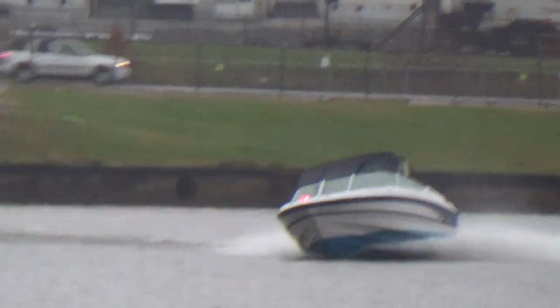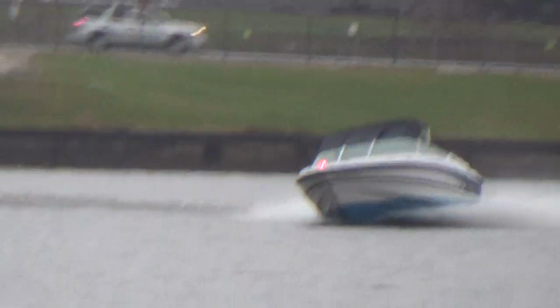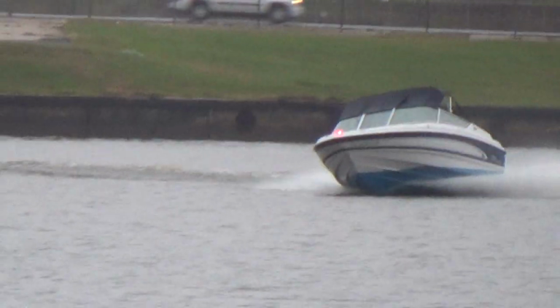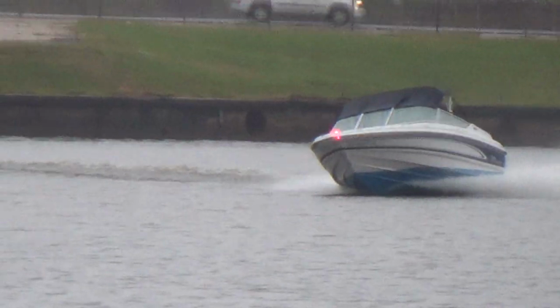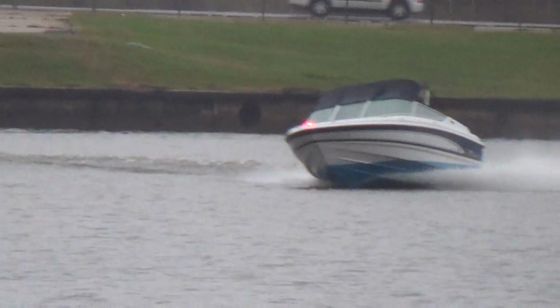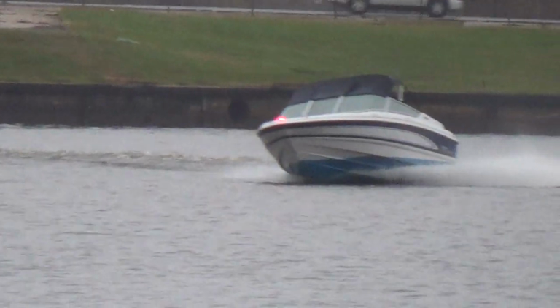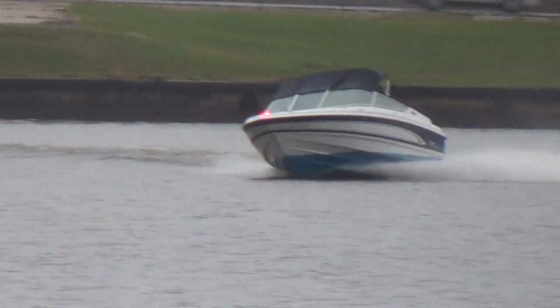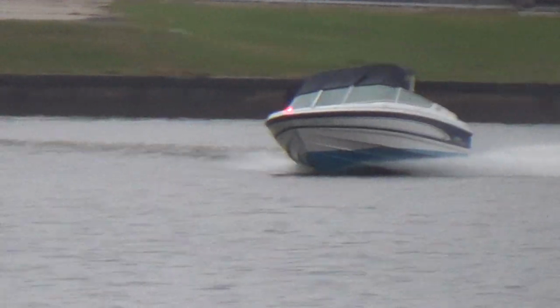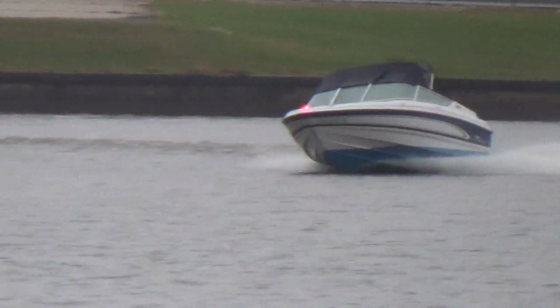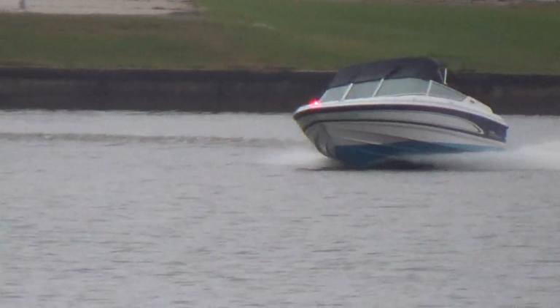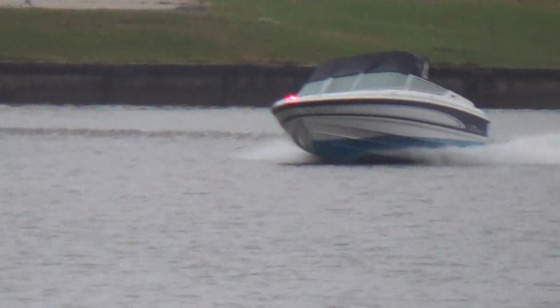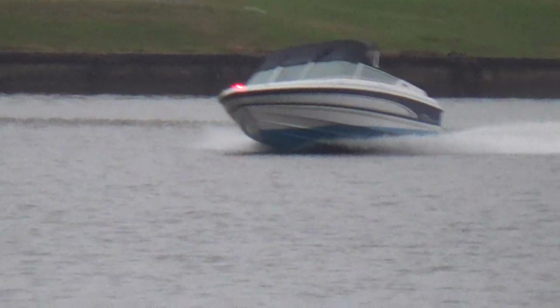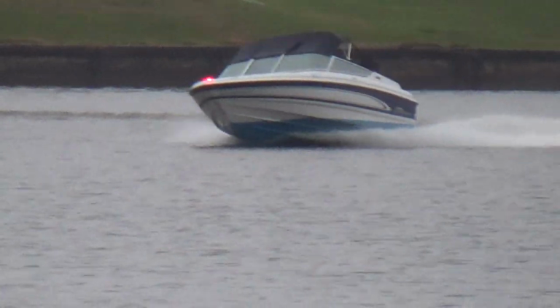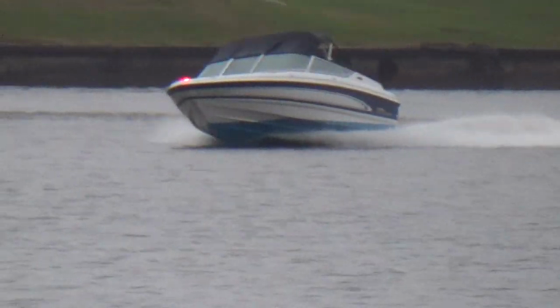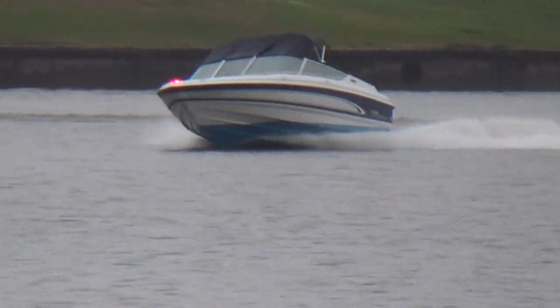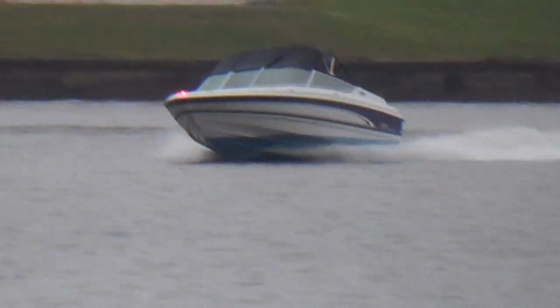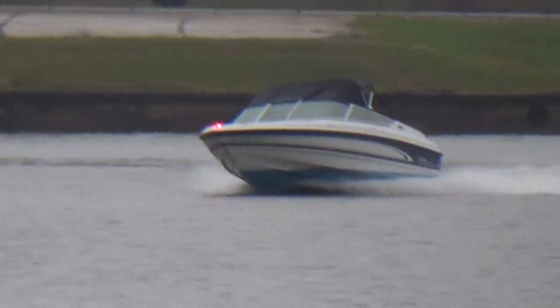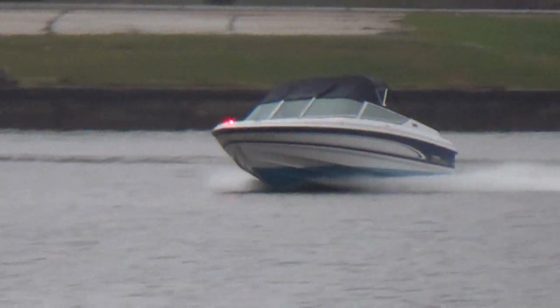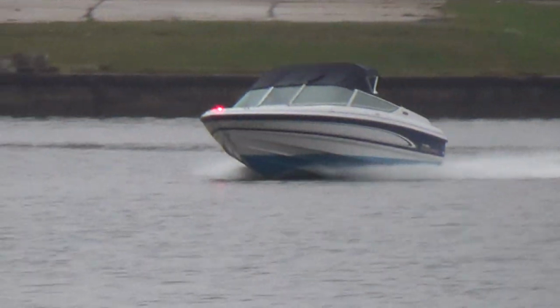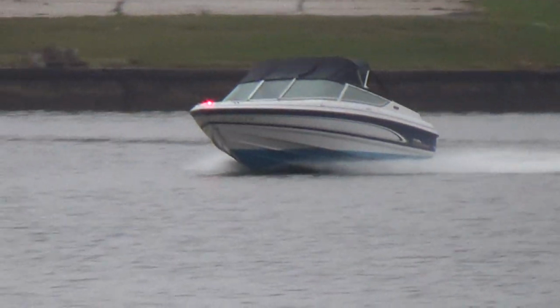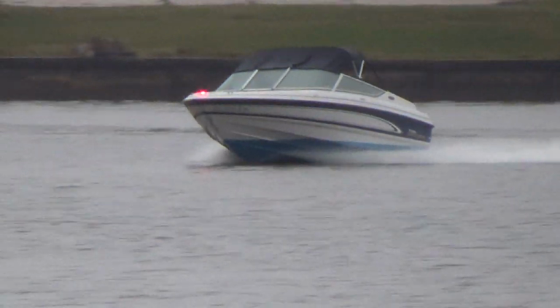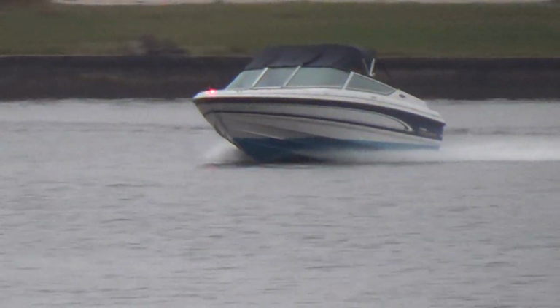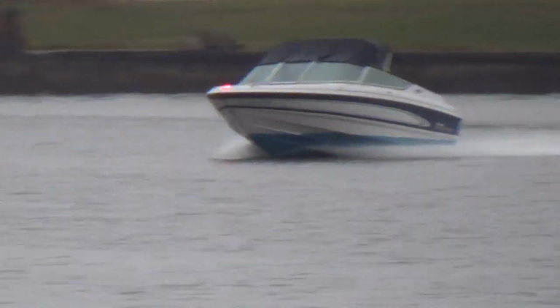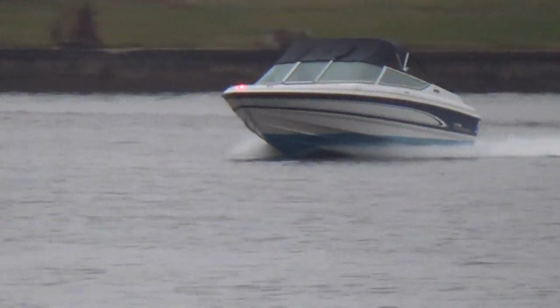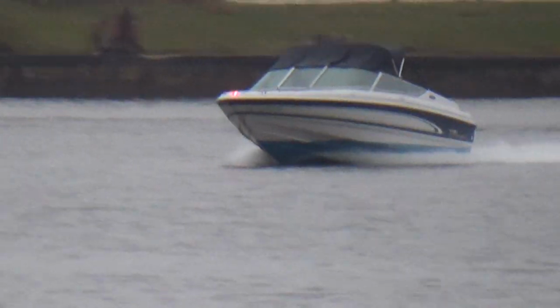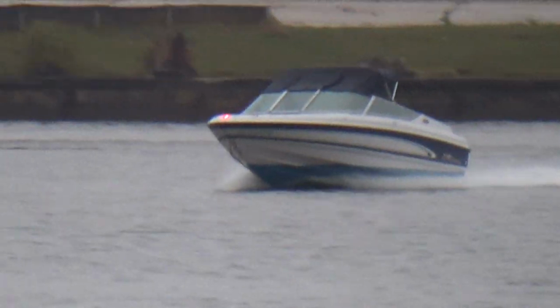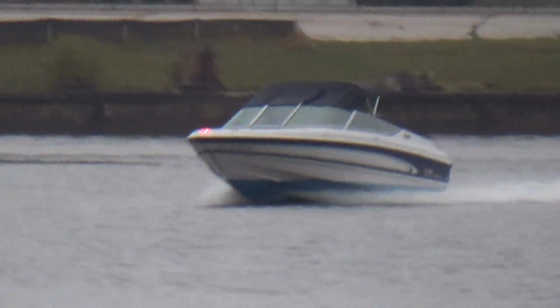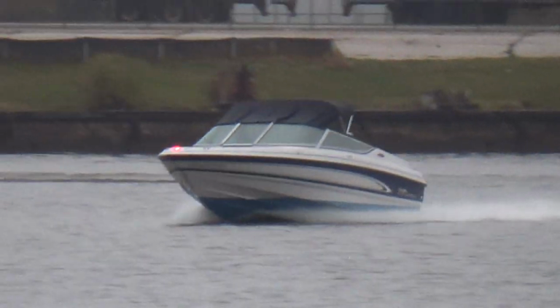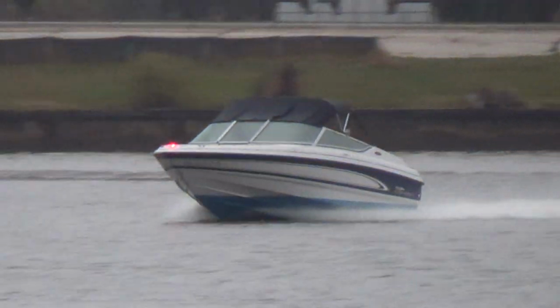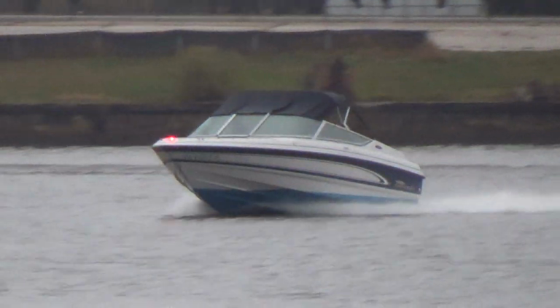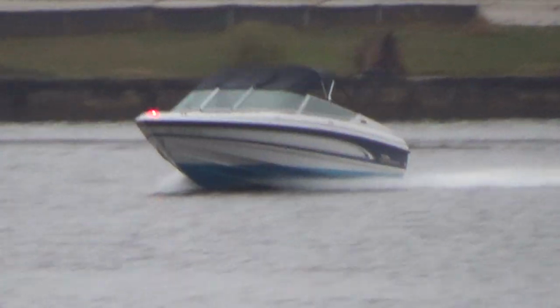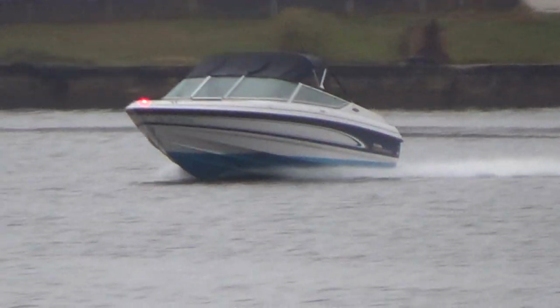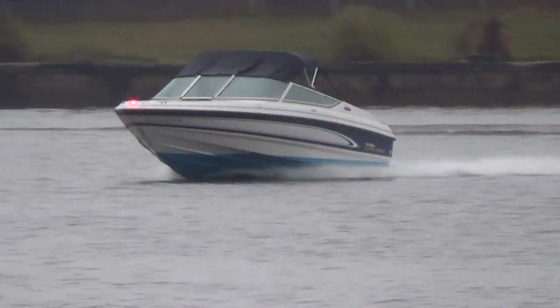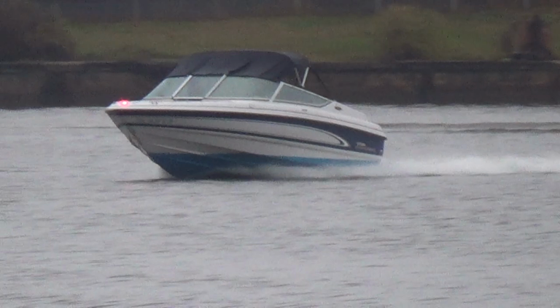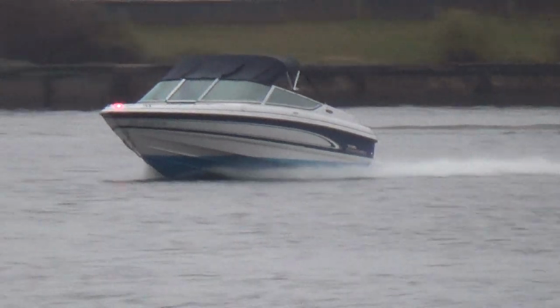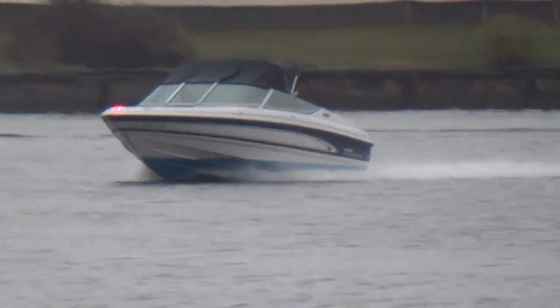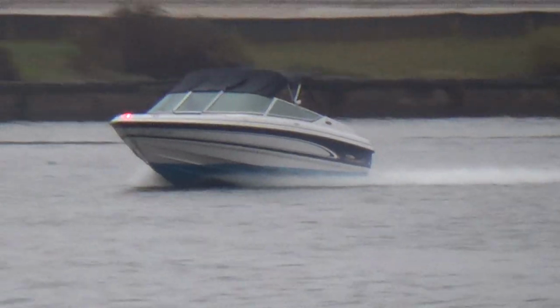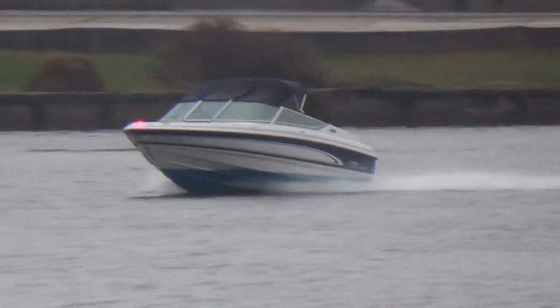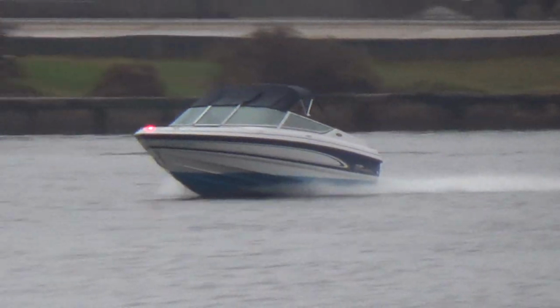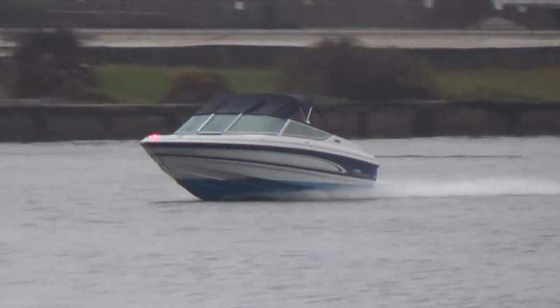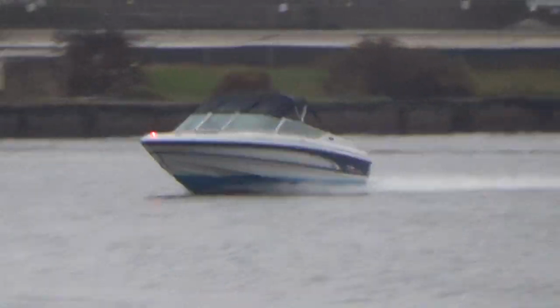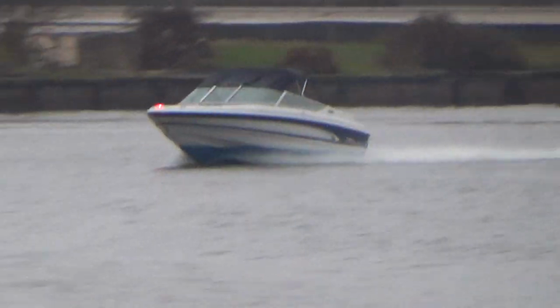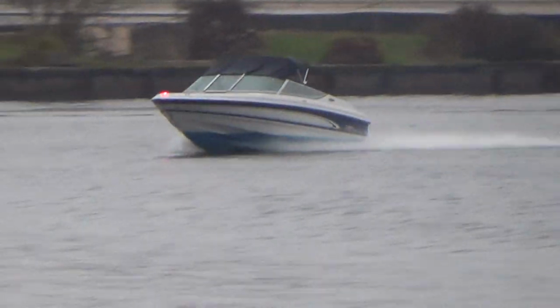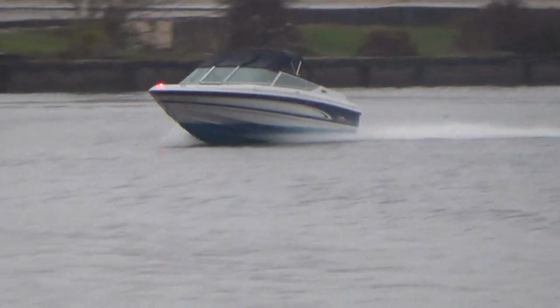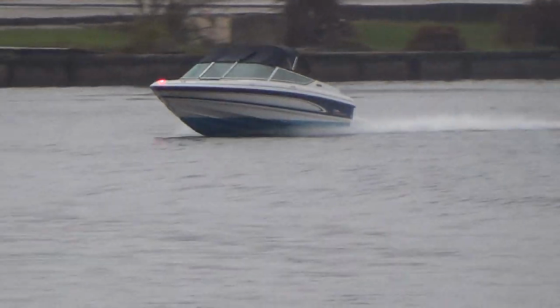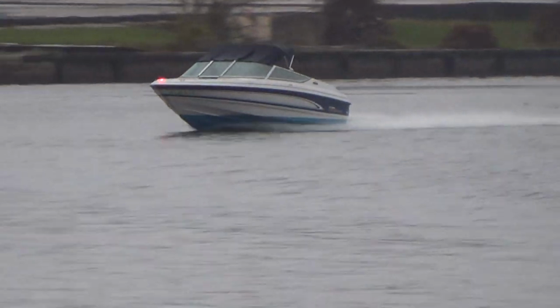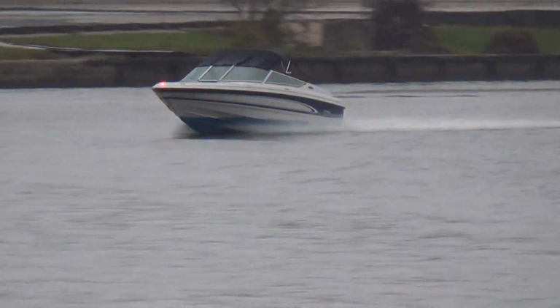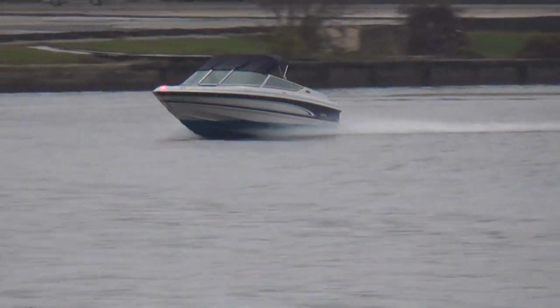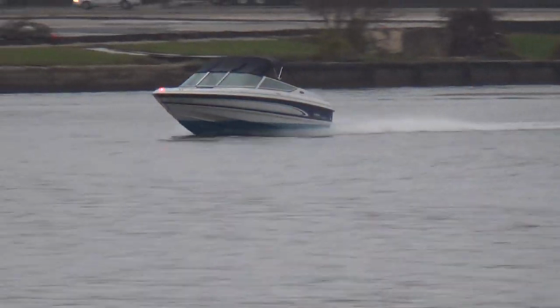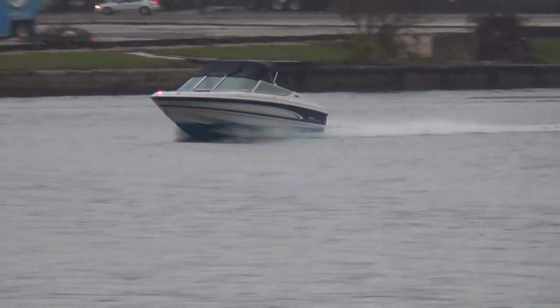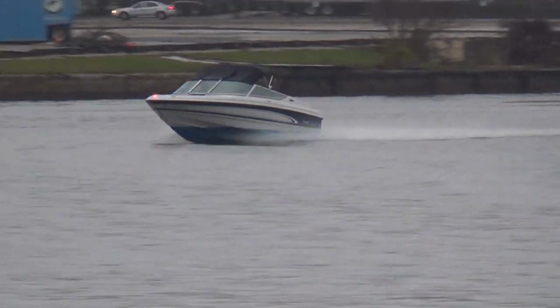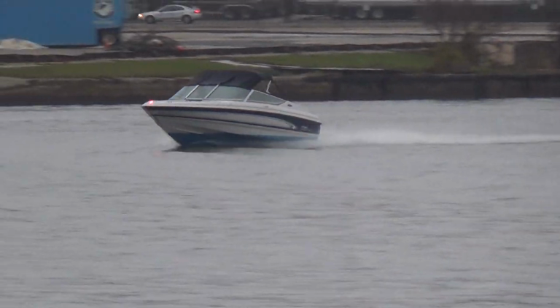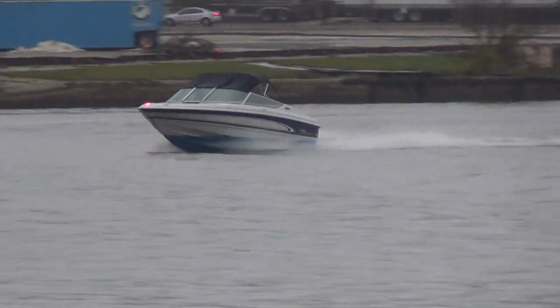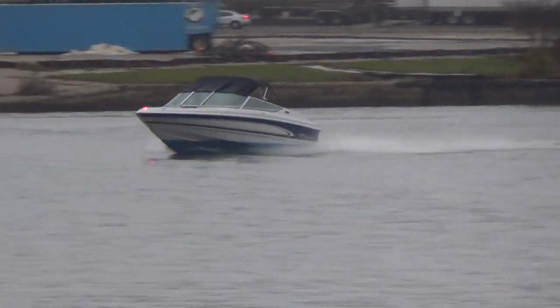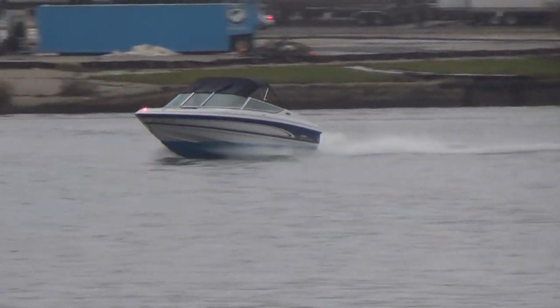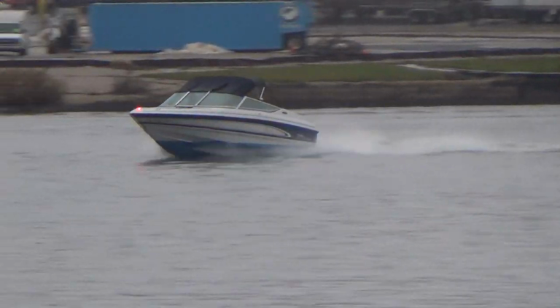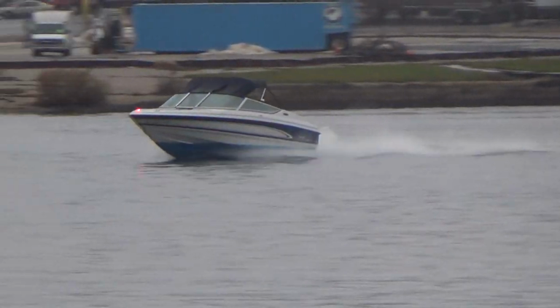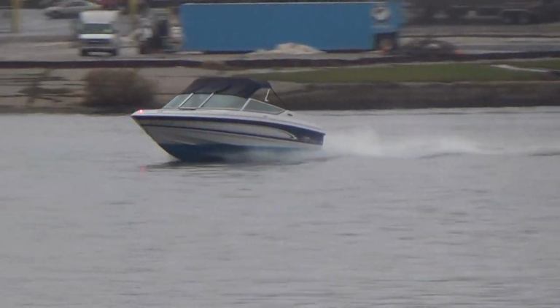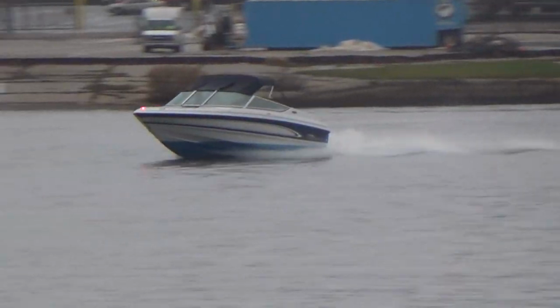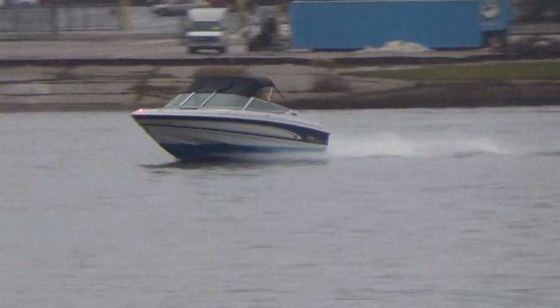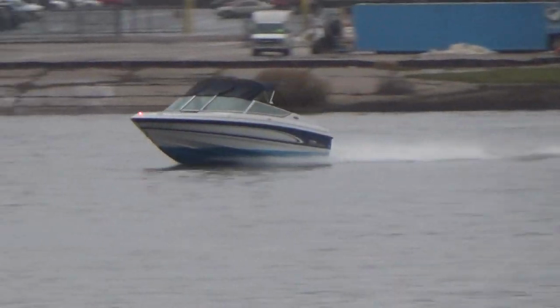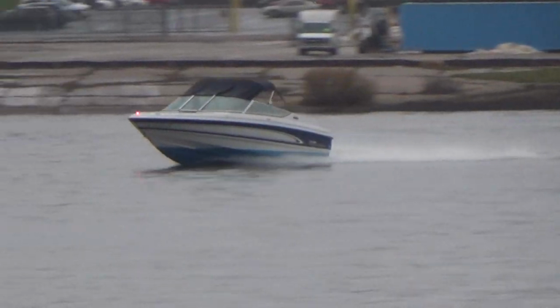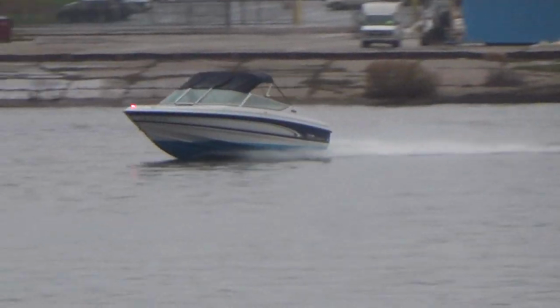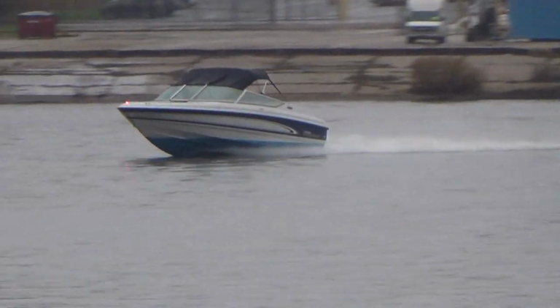This boat also comes with a trailer. The trailer is free. It's a decent trailer and, believe it or not, the lights work.